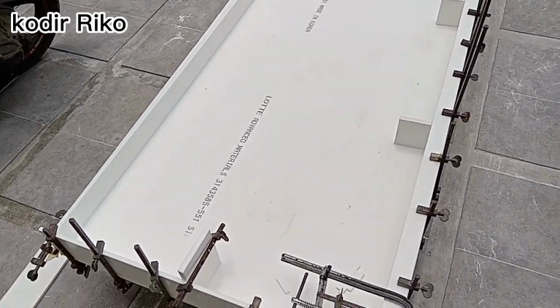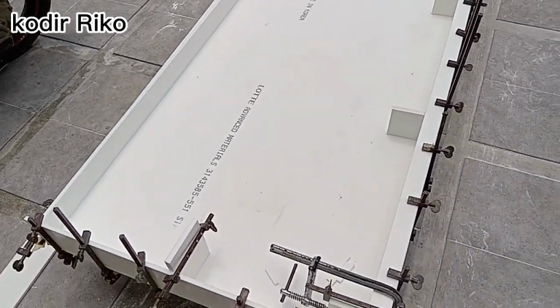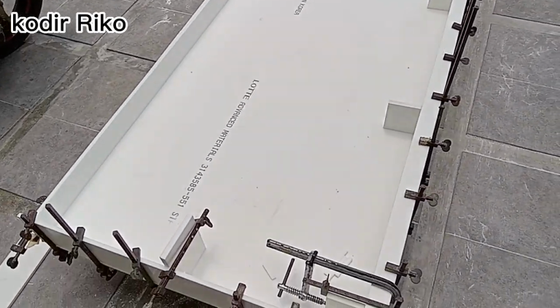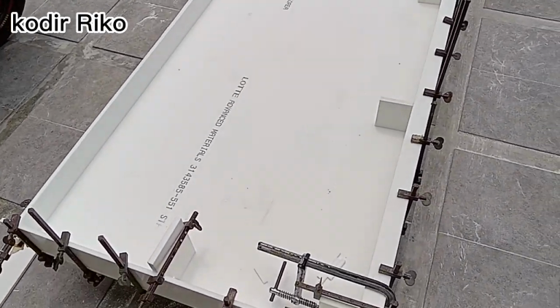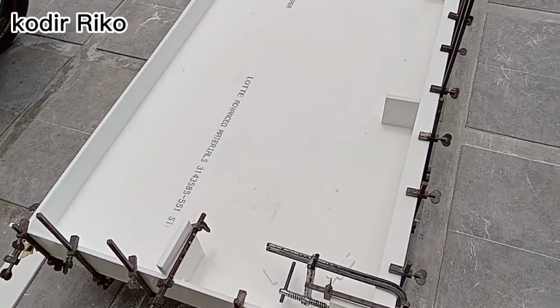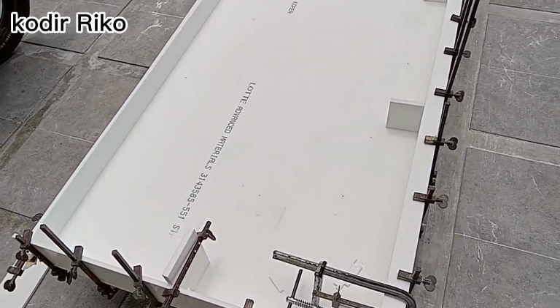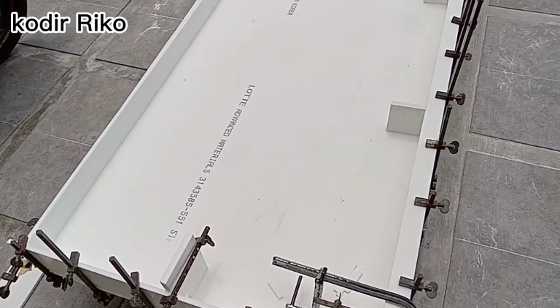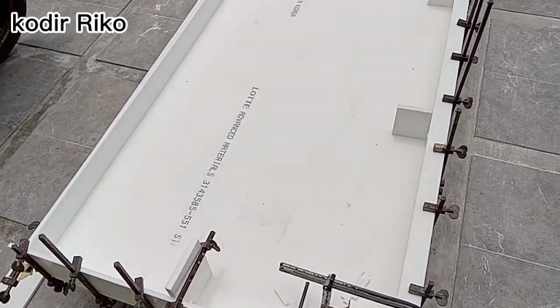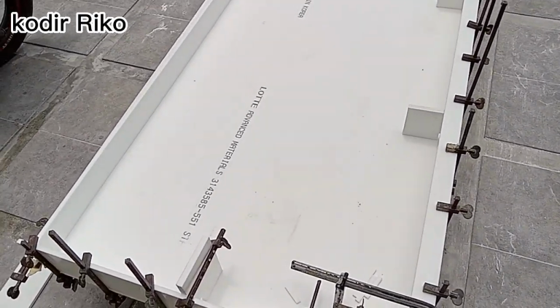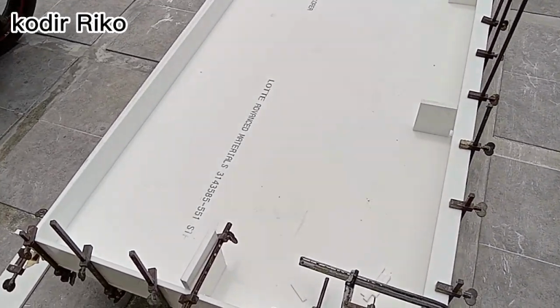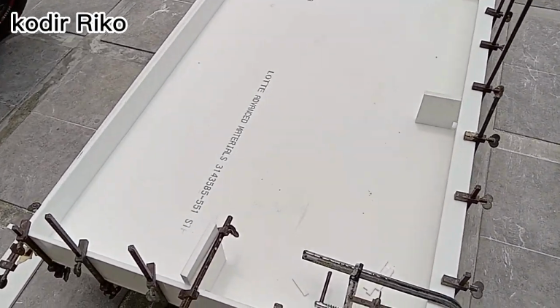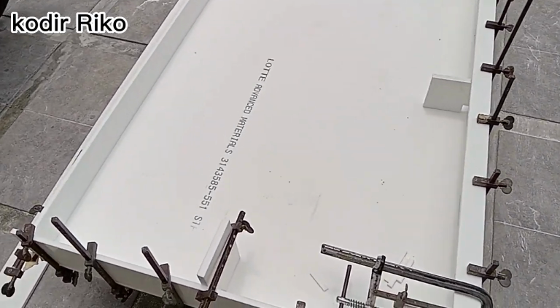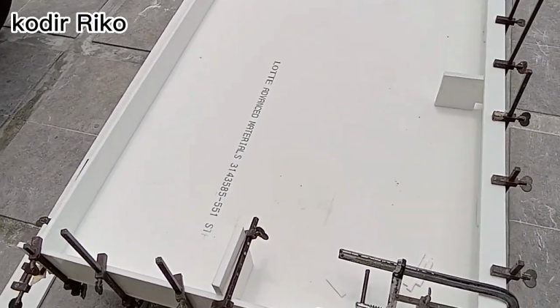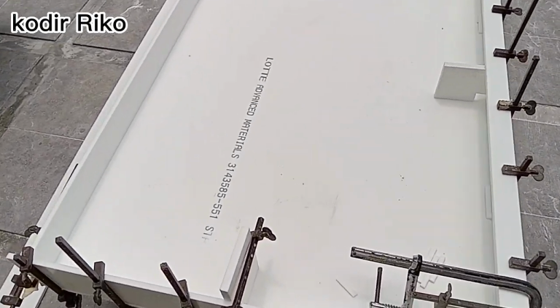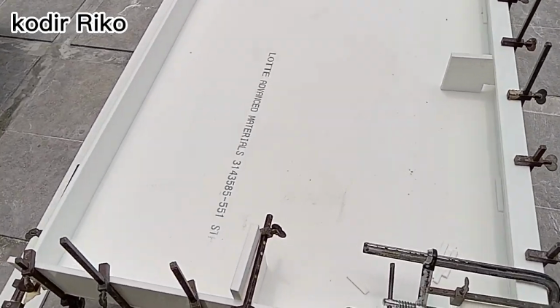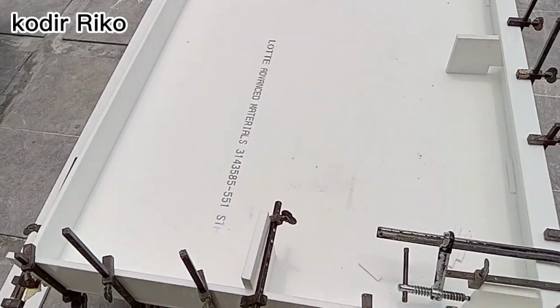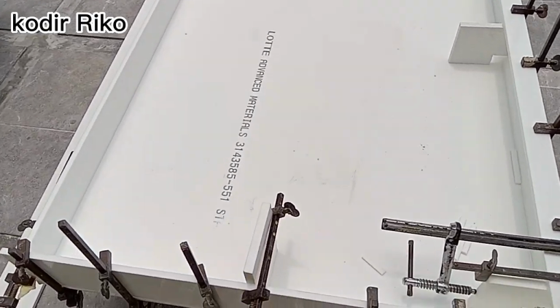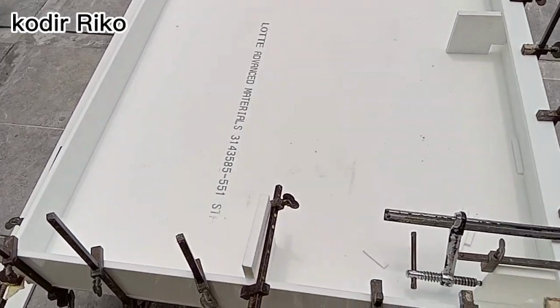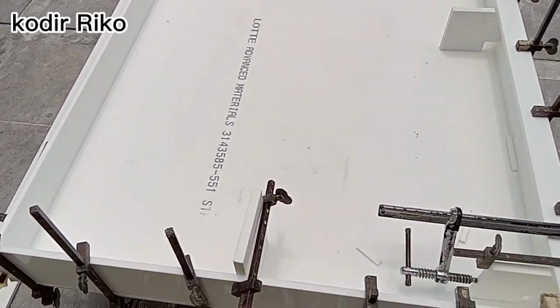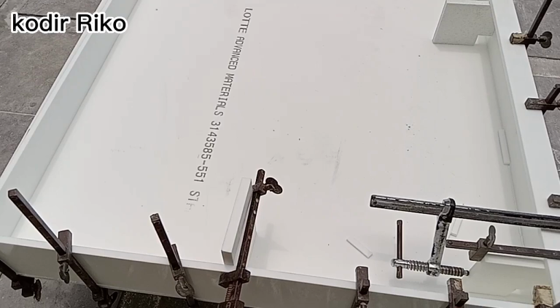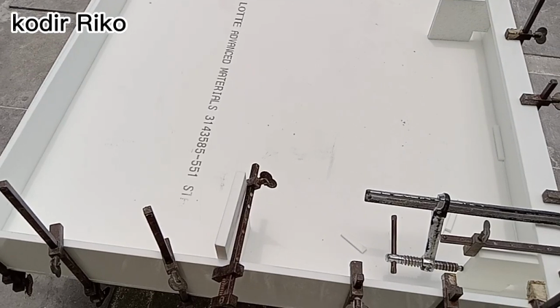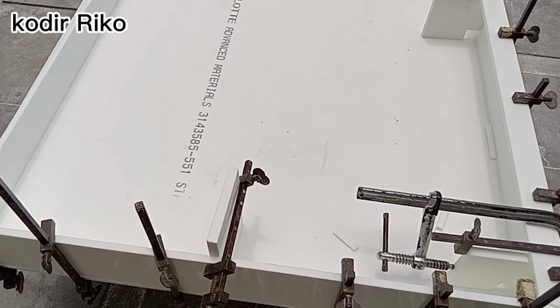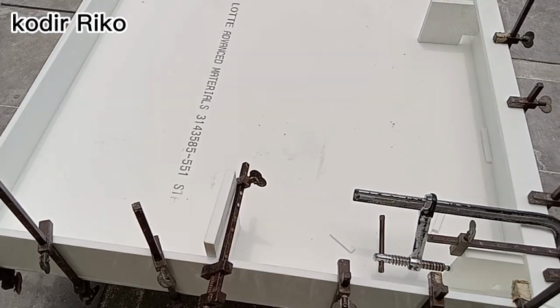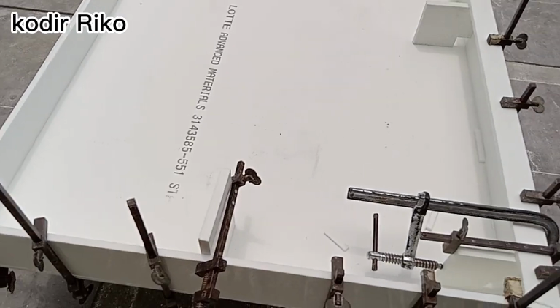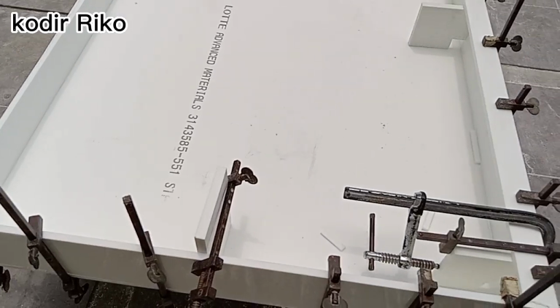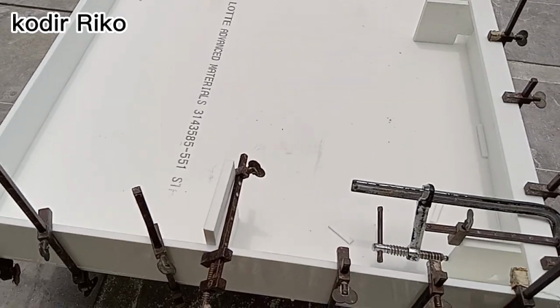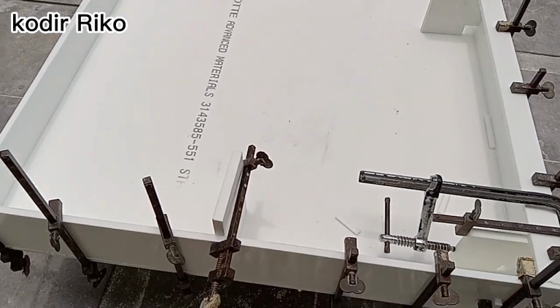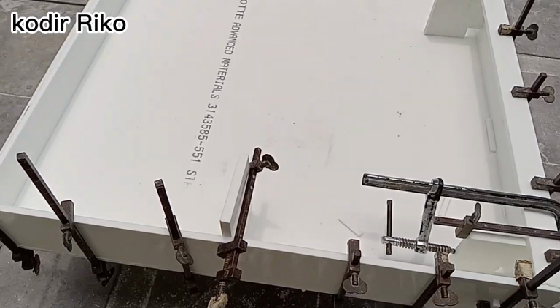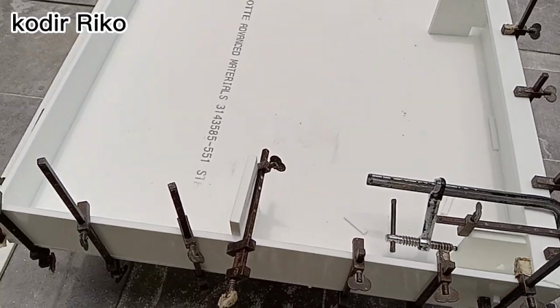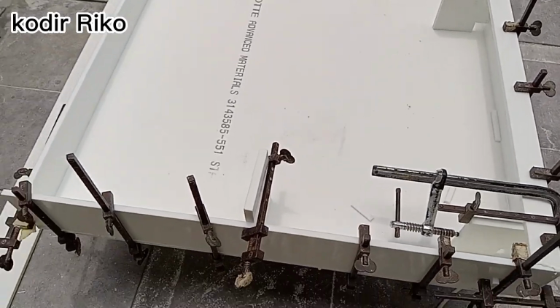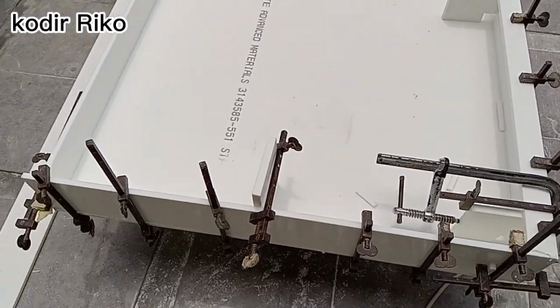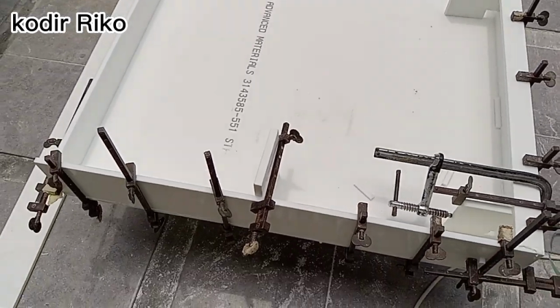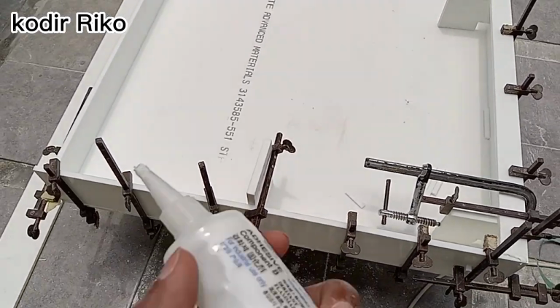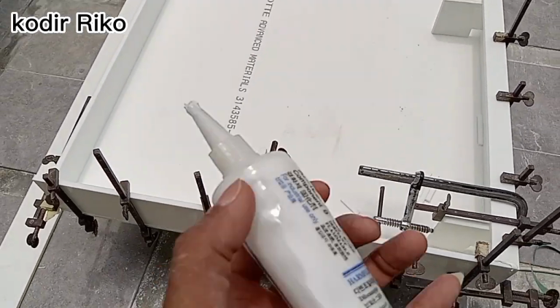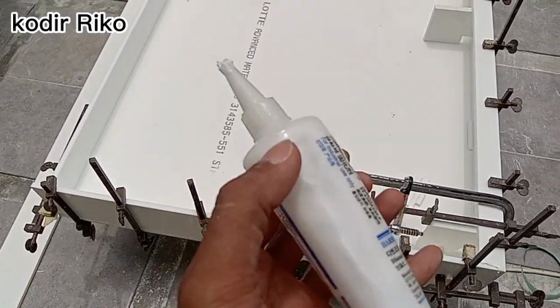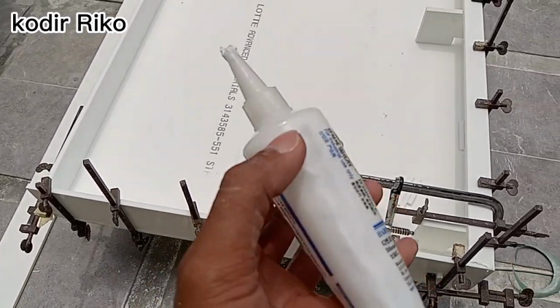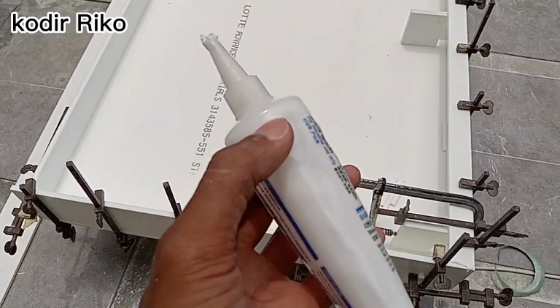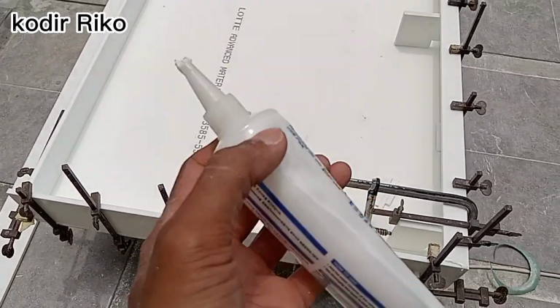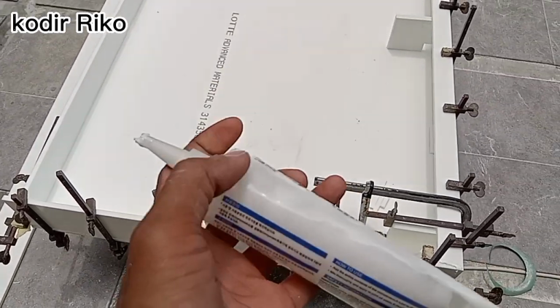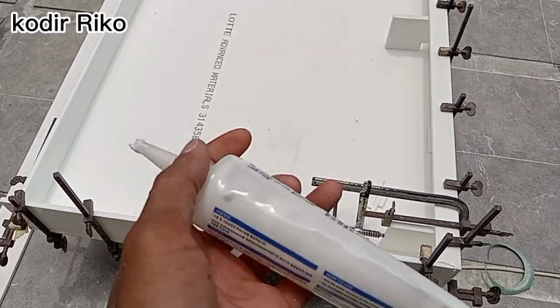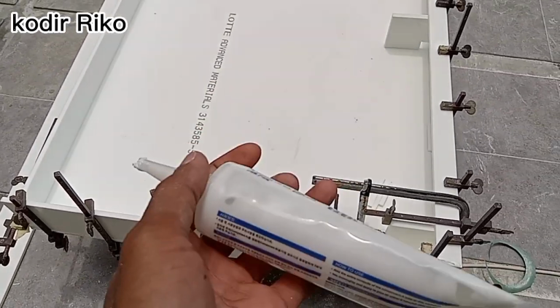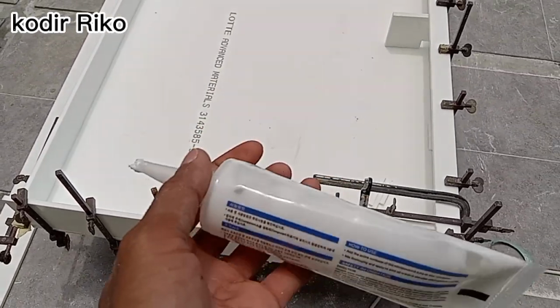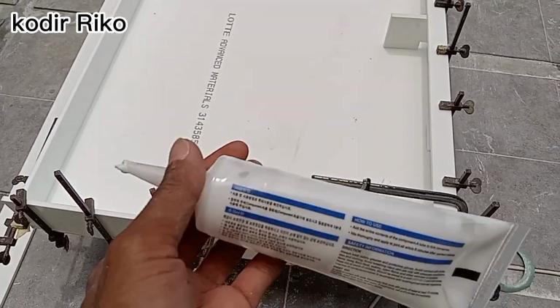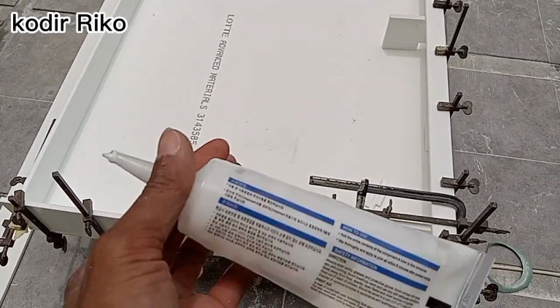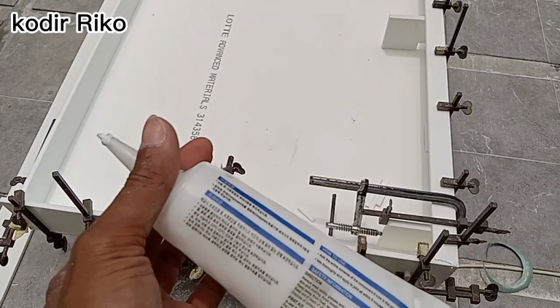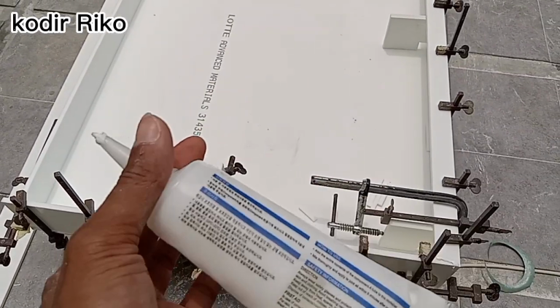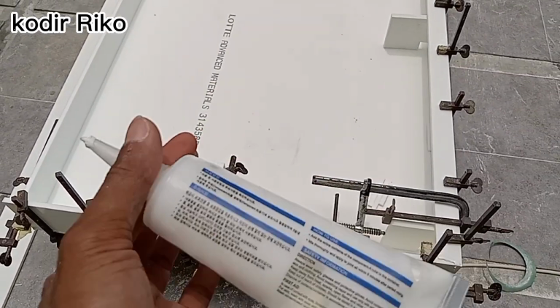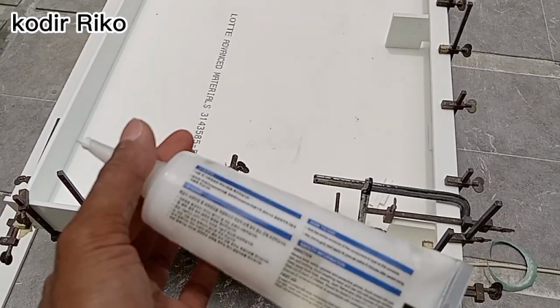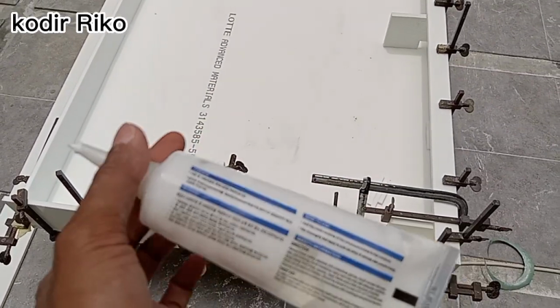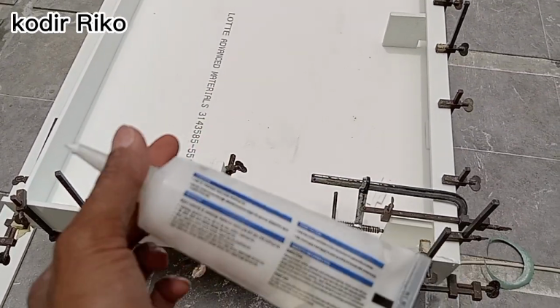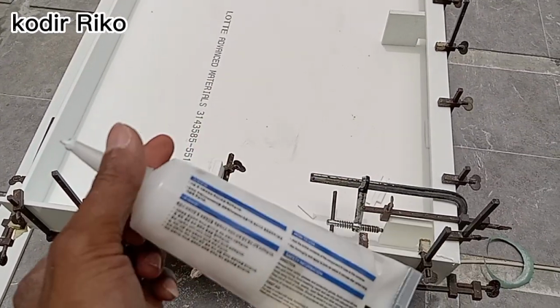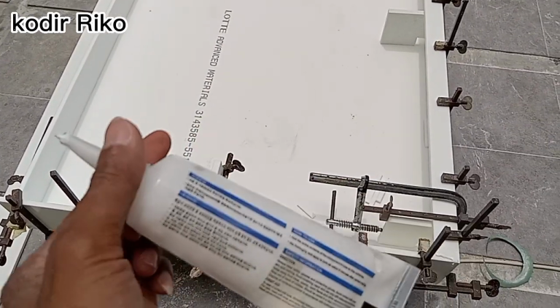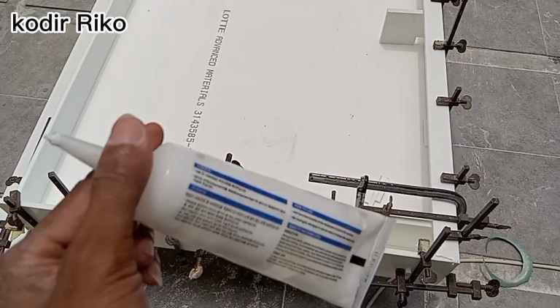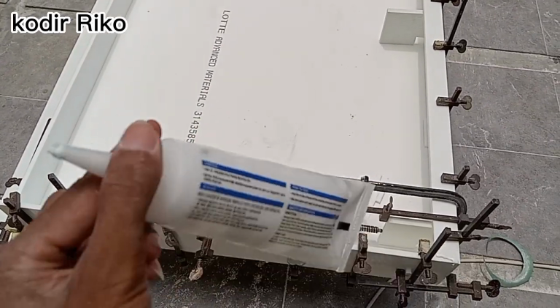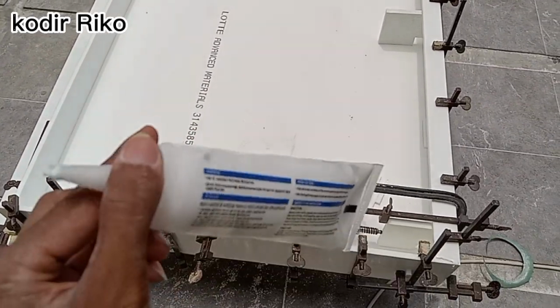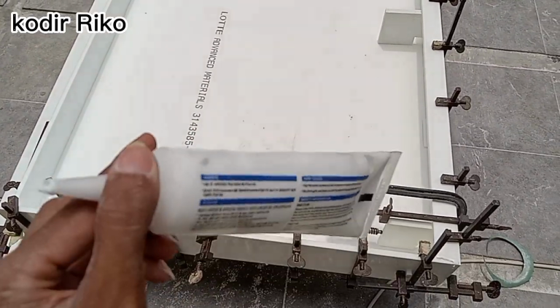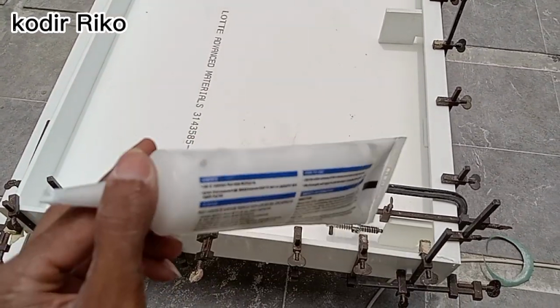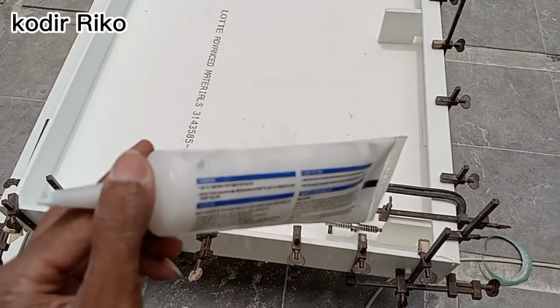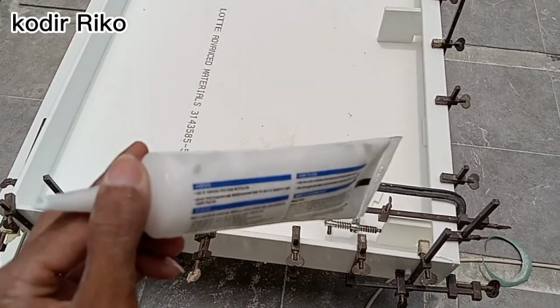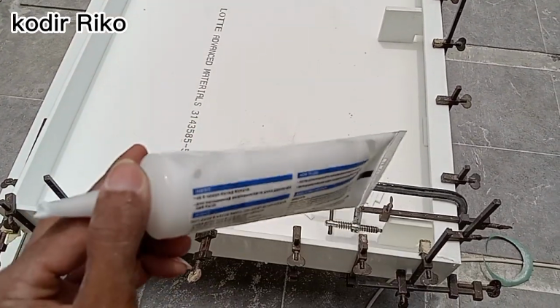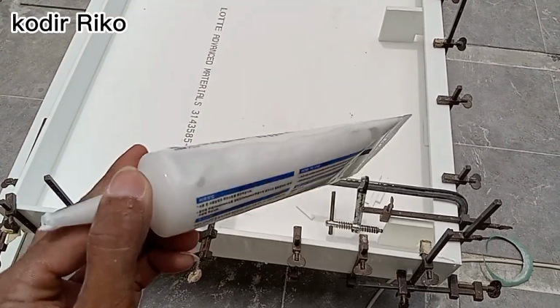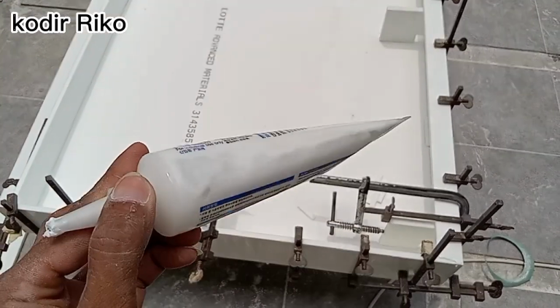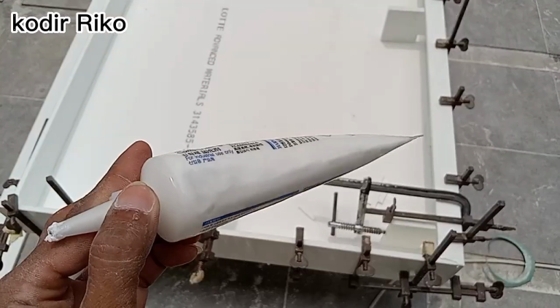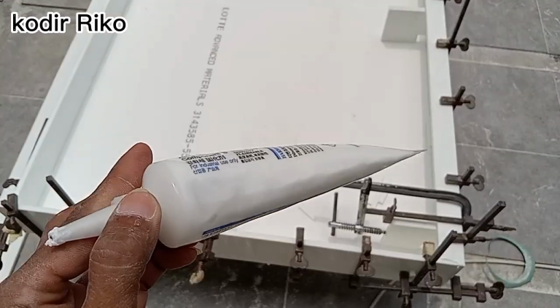Tinggal nunggu keringnya ya guys. Nah ini kurang lebih 10 menit lemnya nih. Jangan nunggu kering.